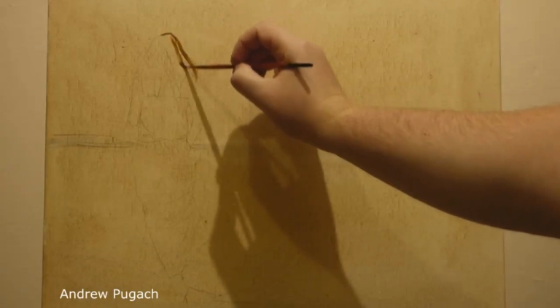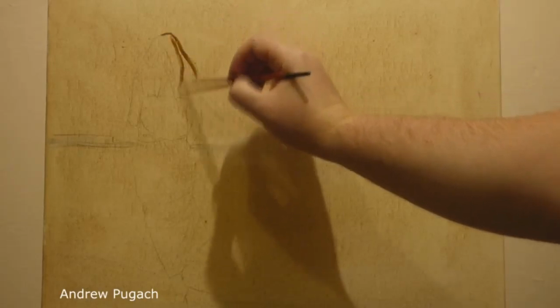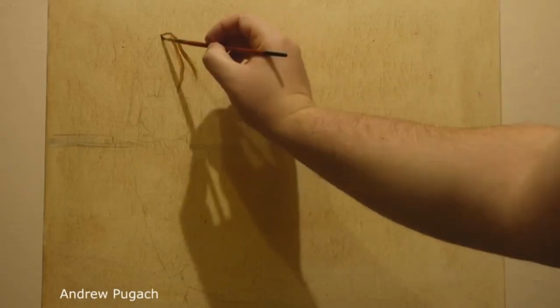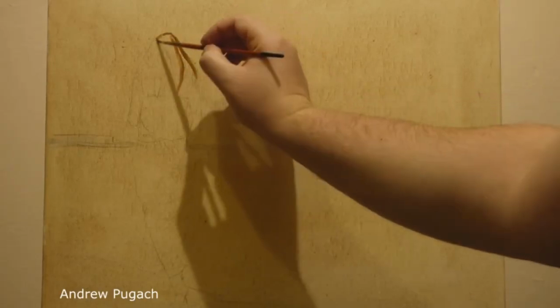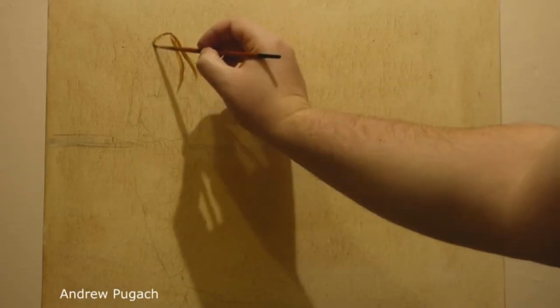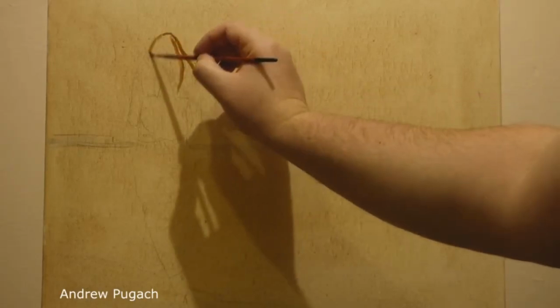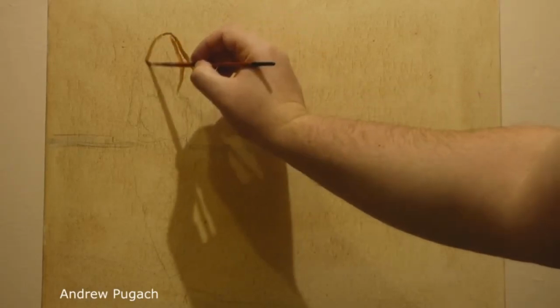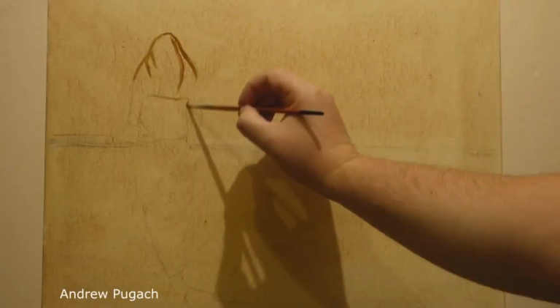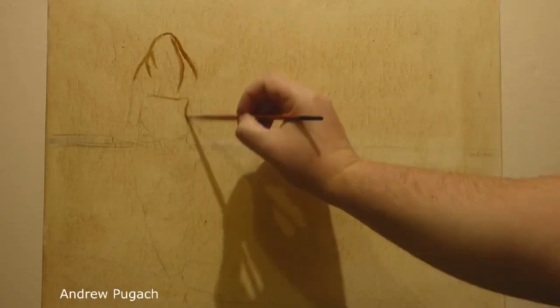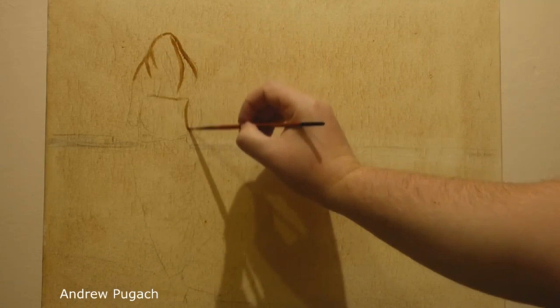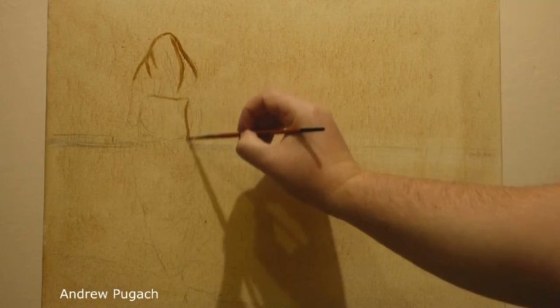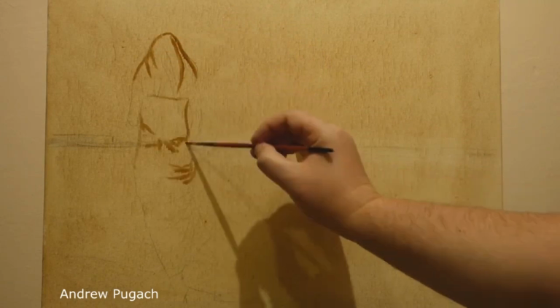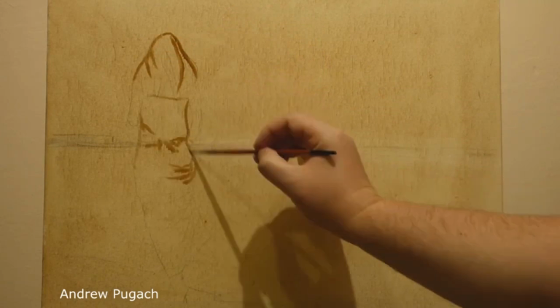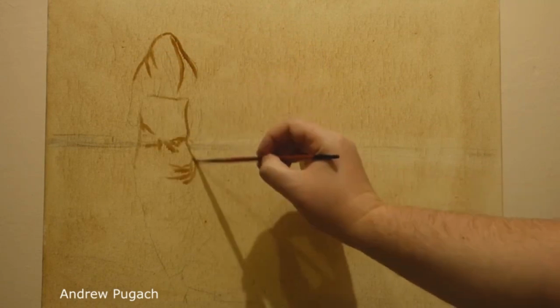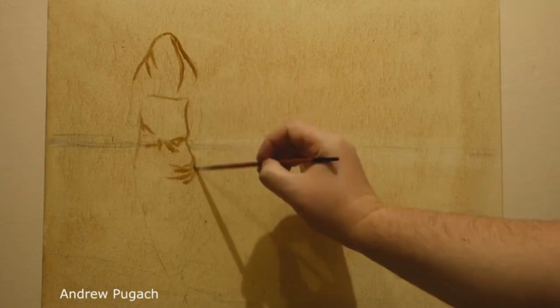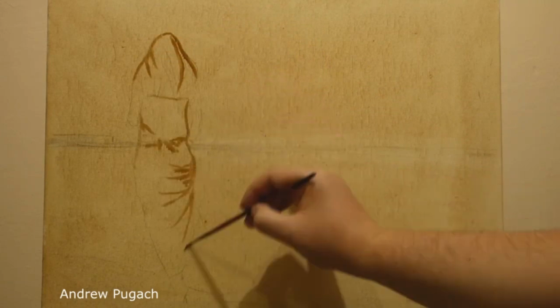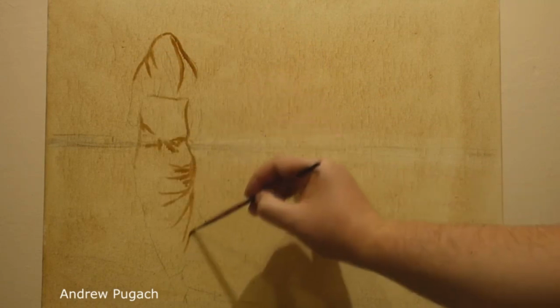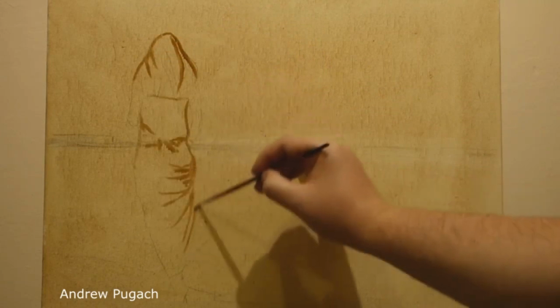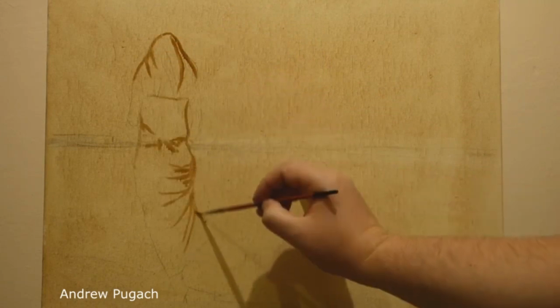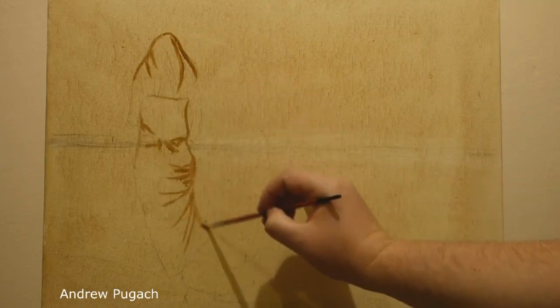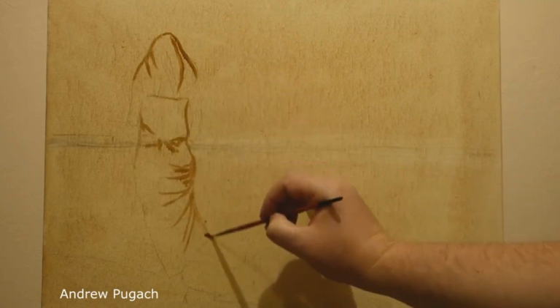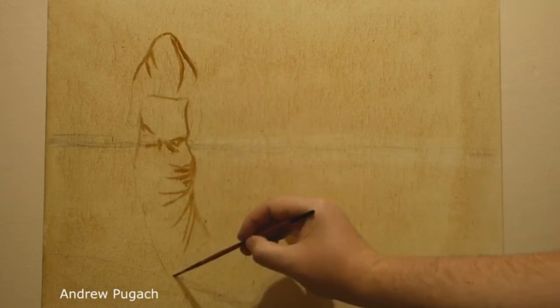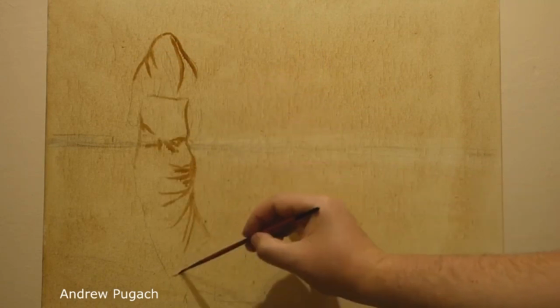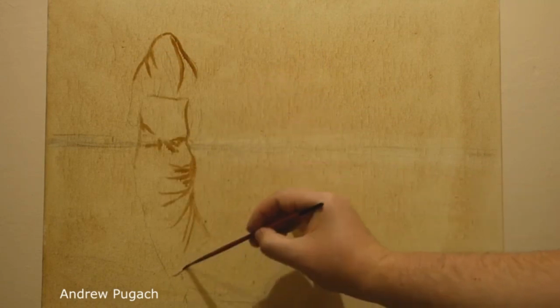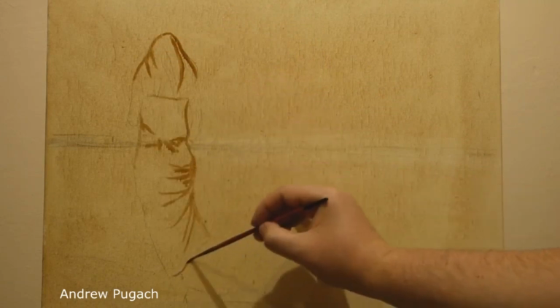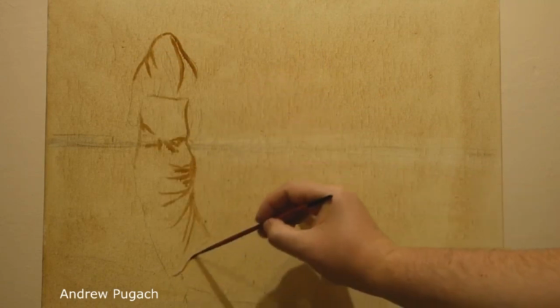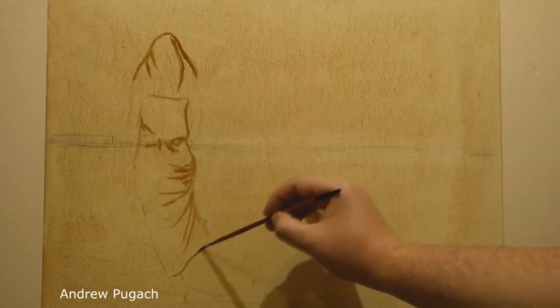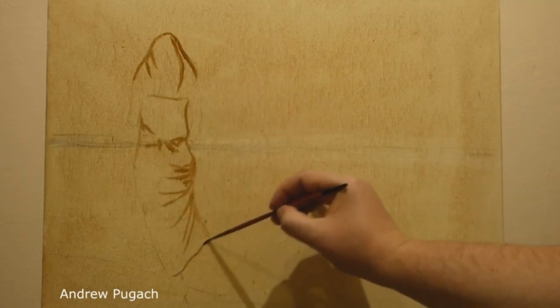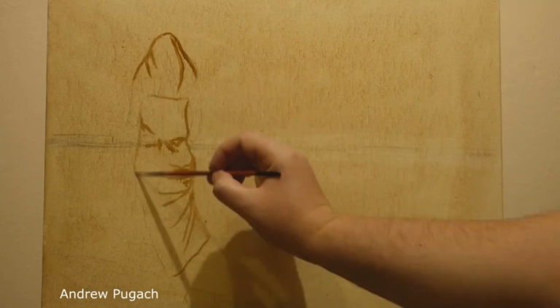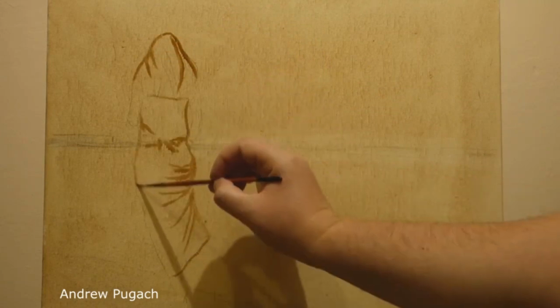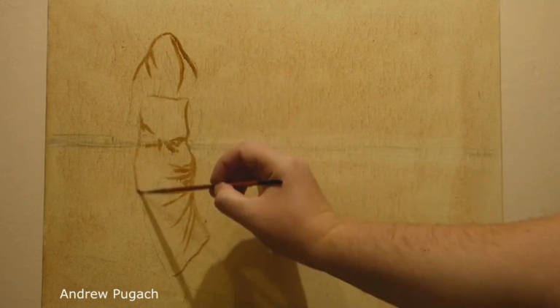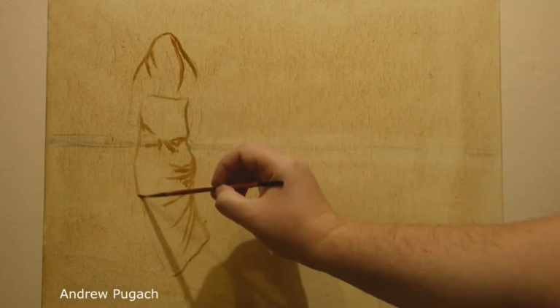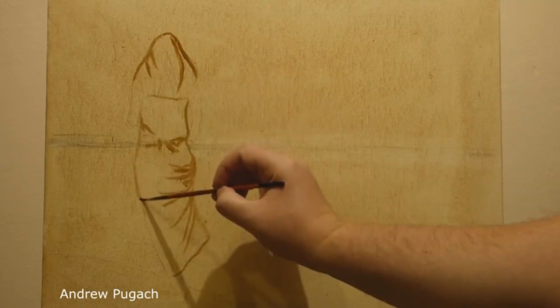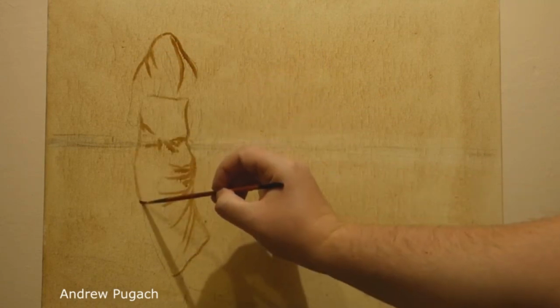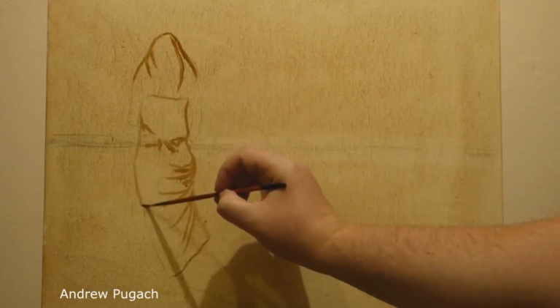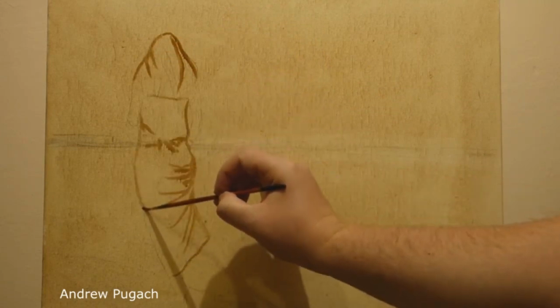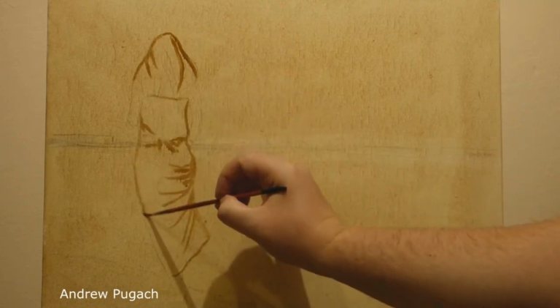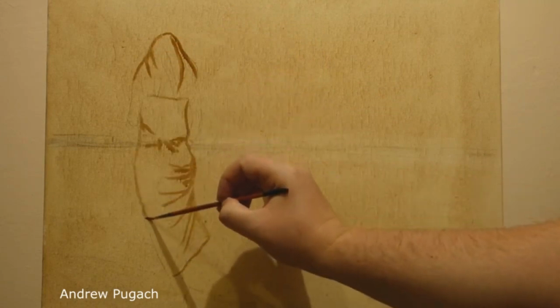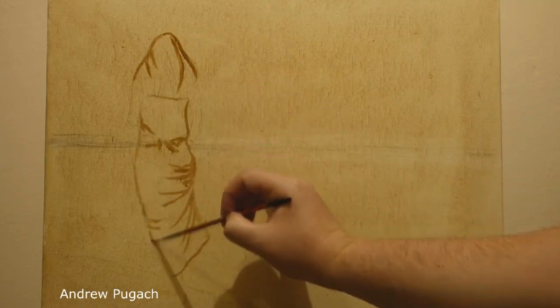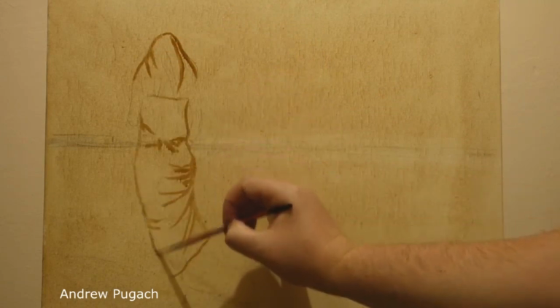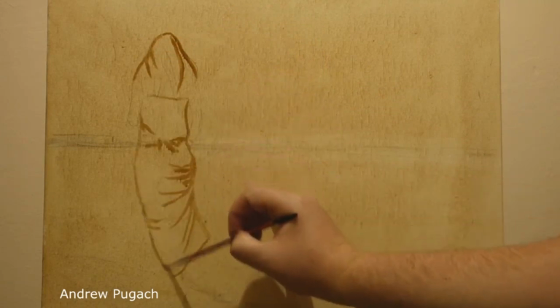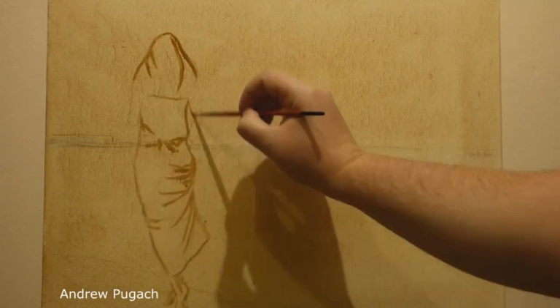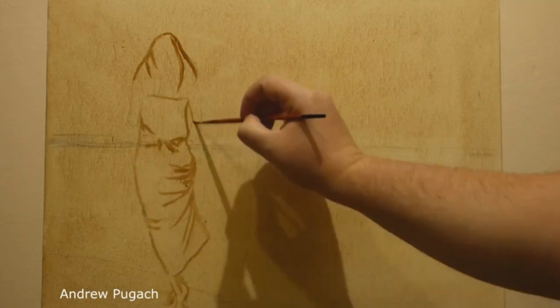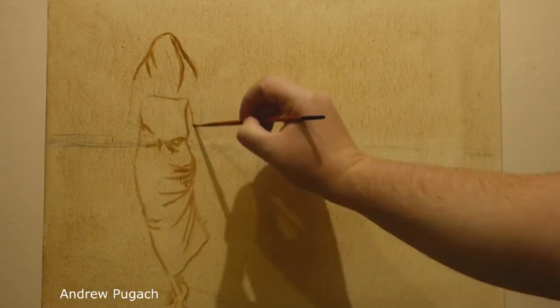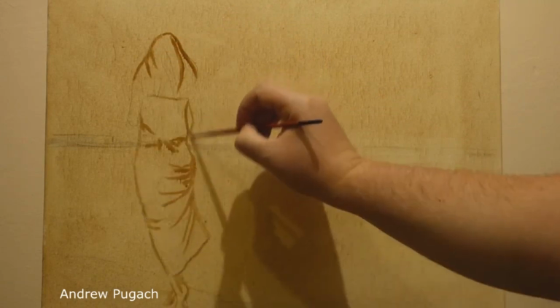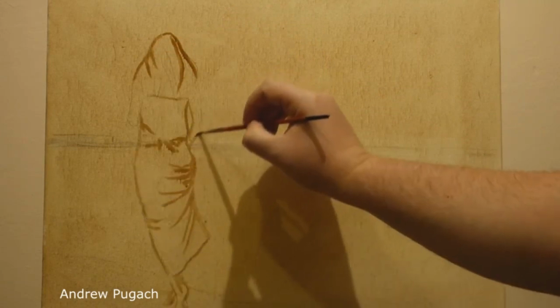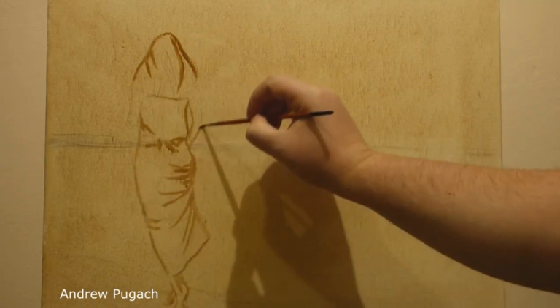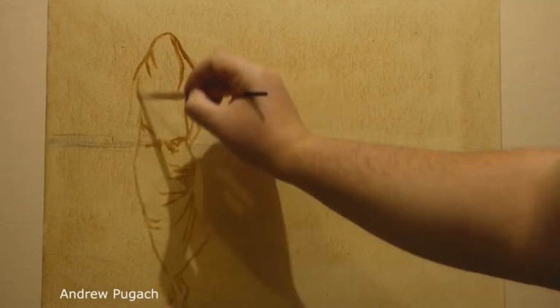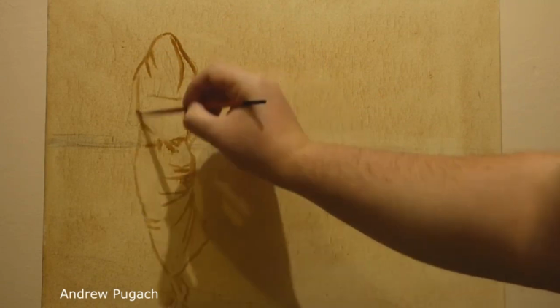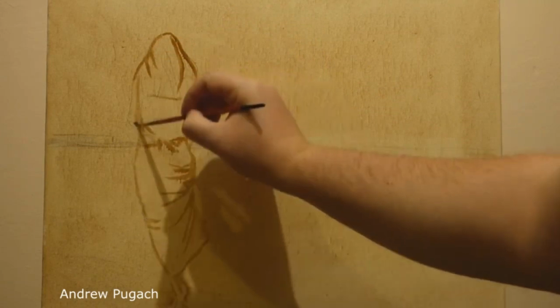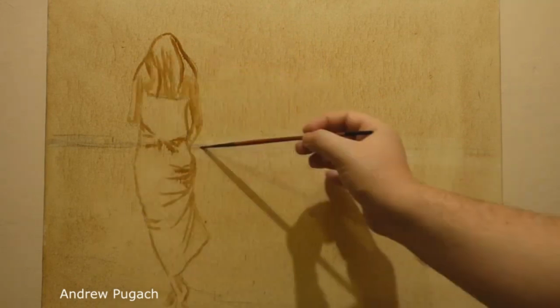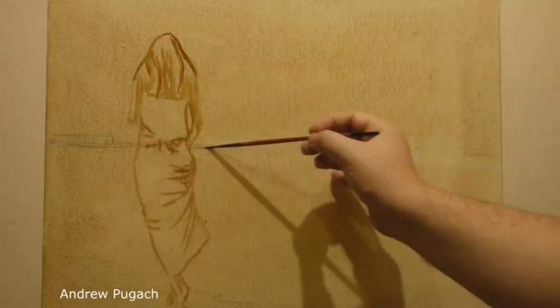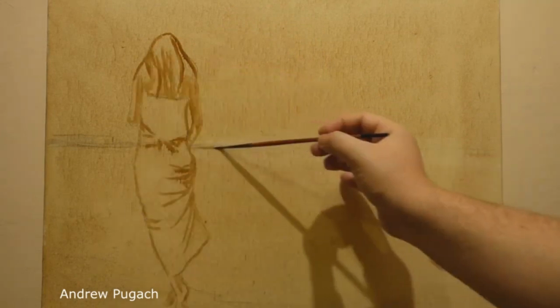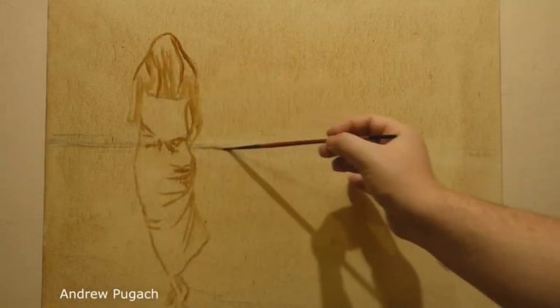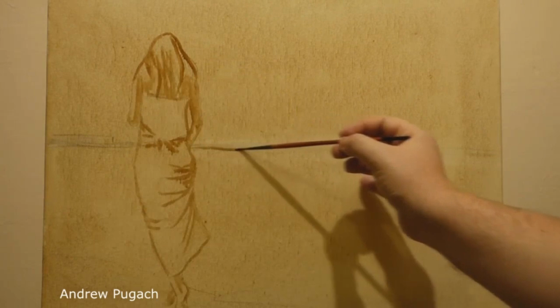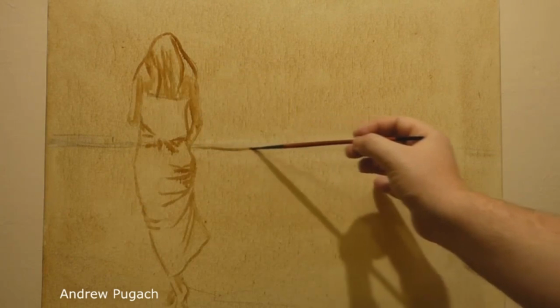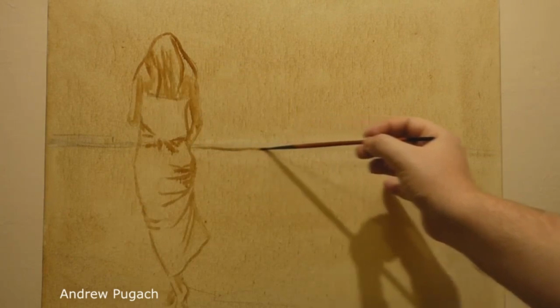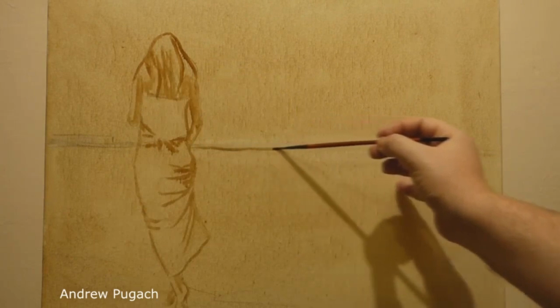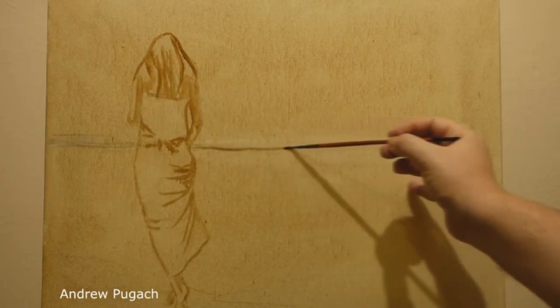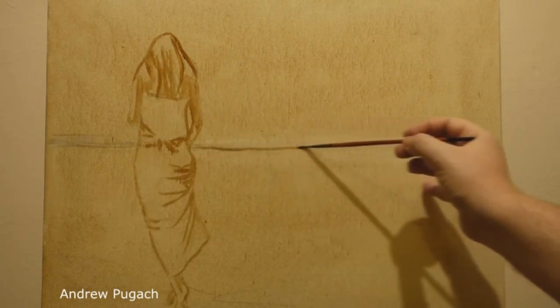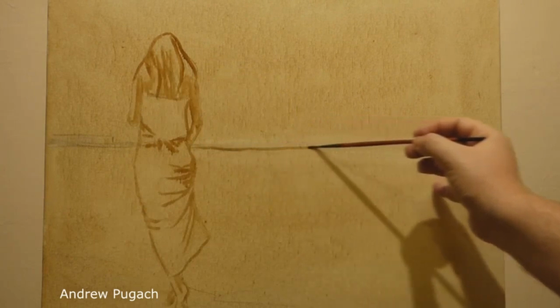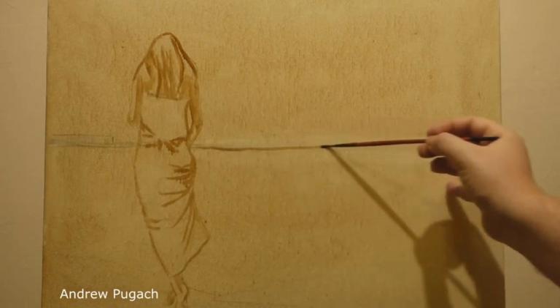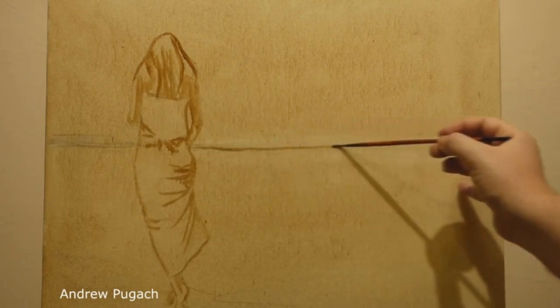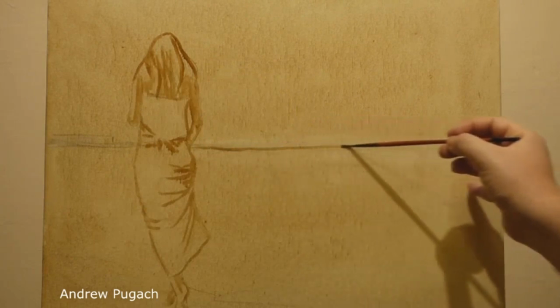Greetings, friends. In this short video I want to show you a way of writing a seascape against which a girl in a long white dress walks.